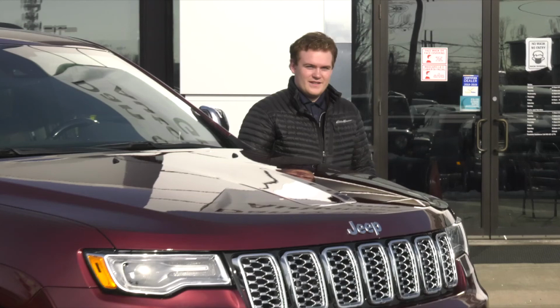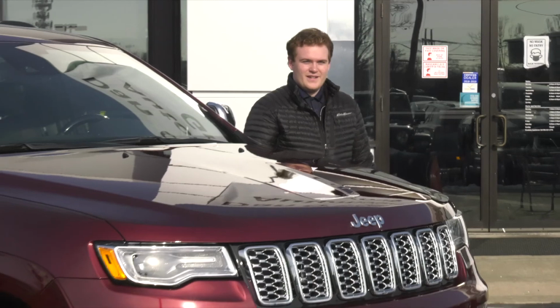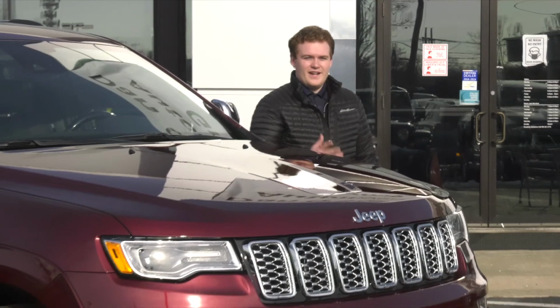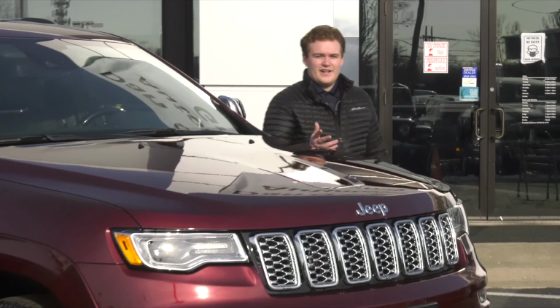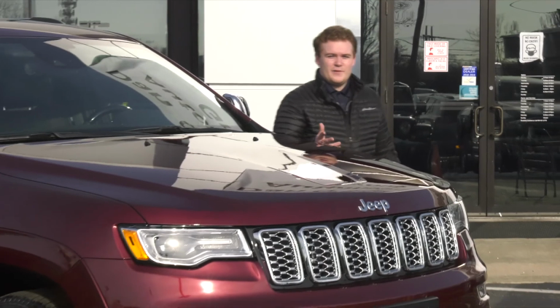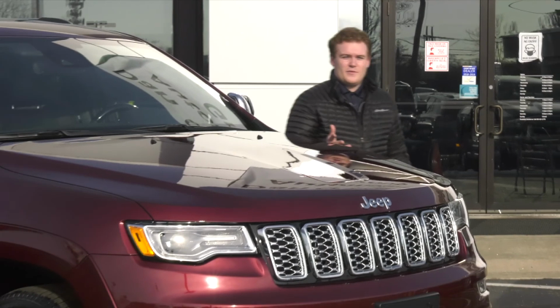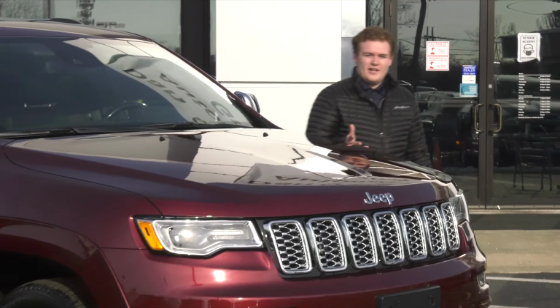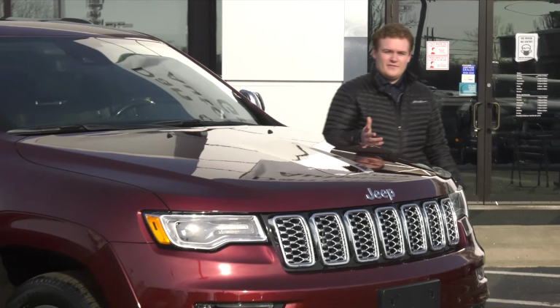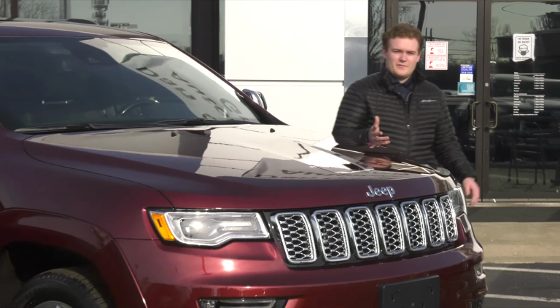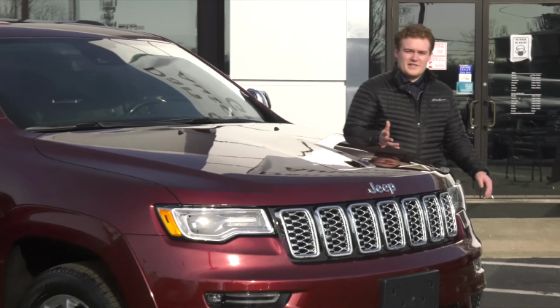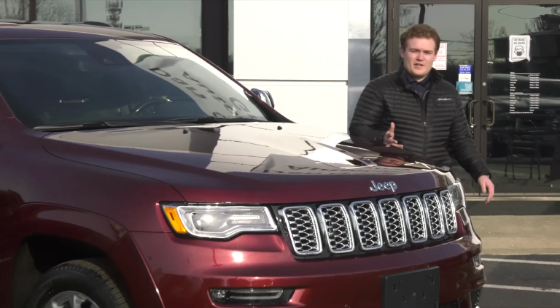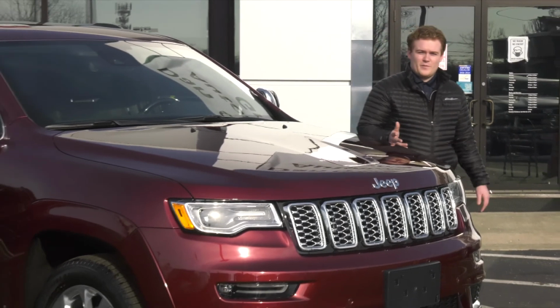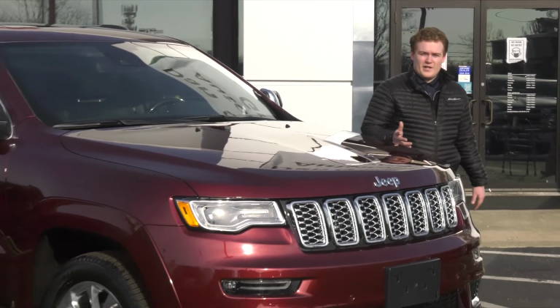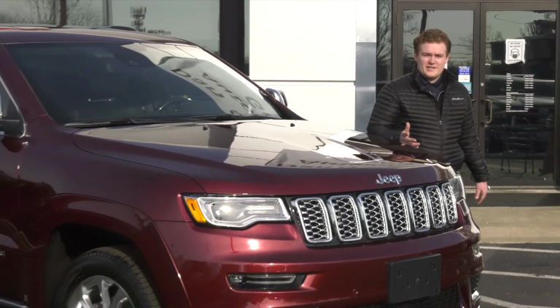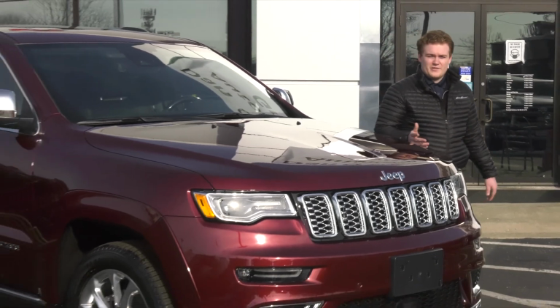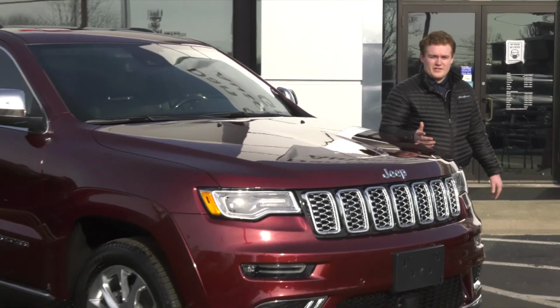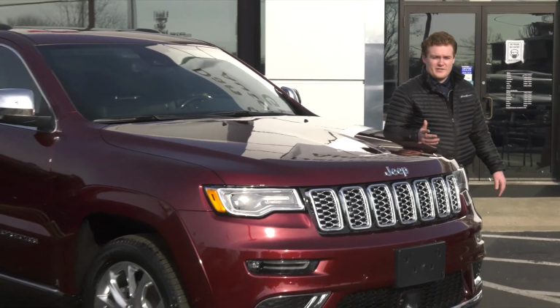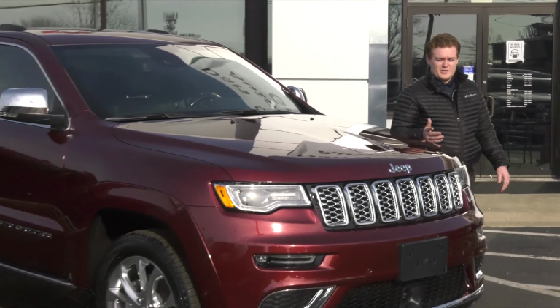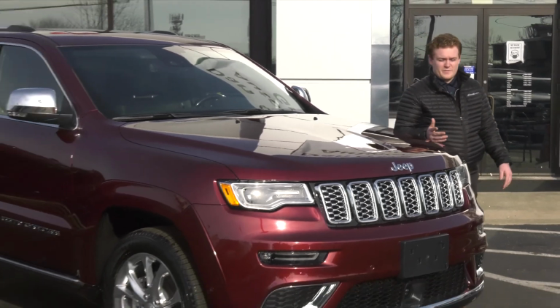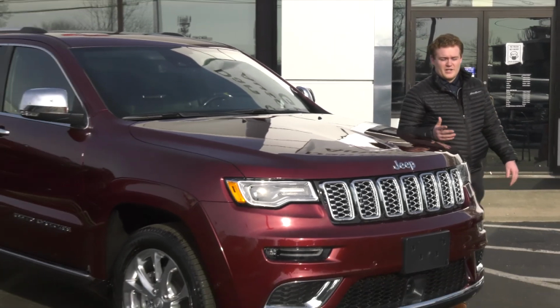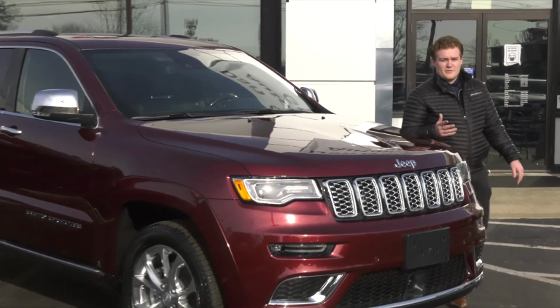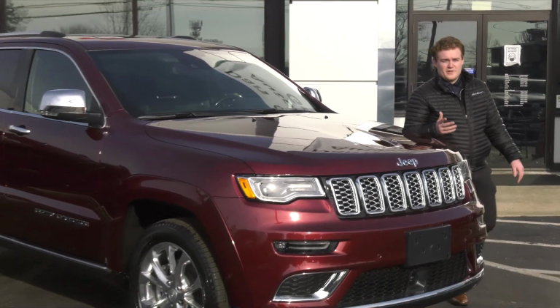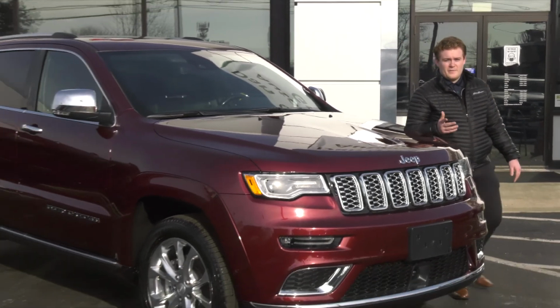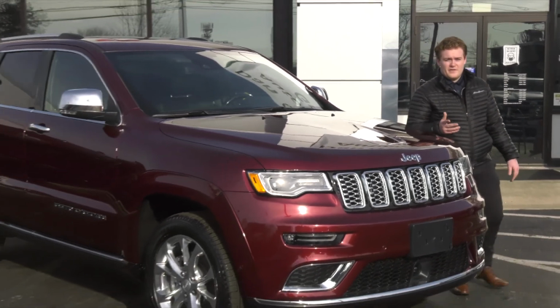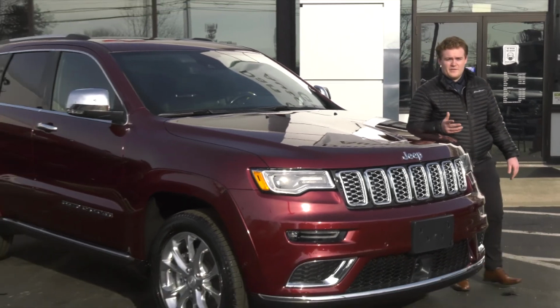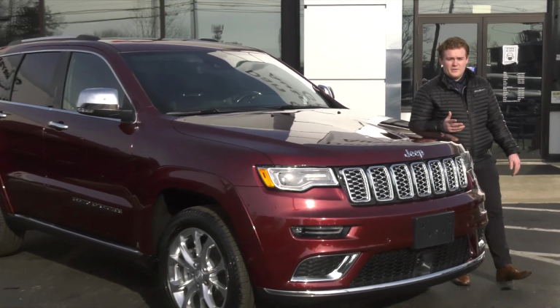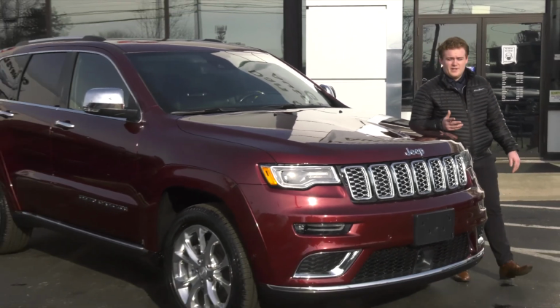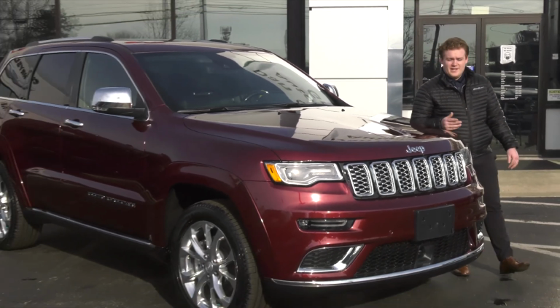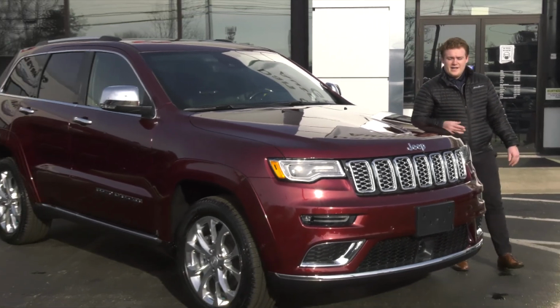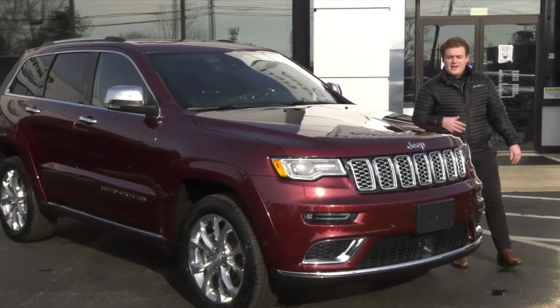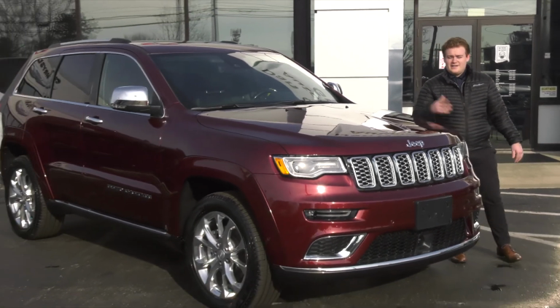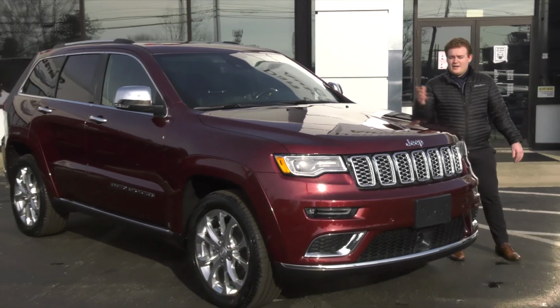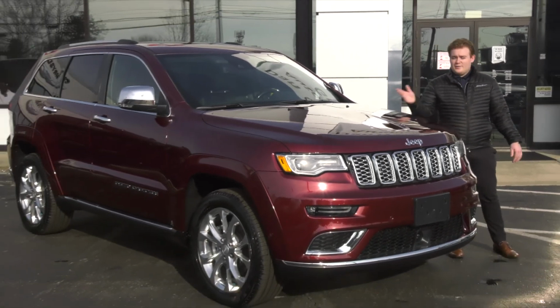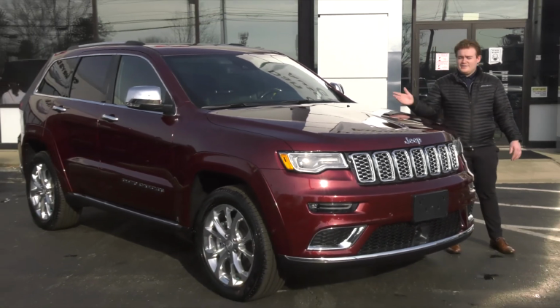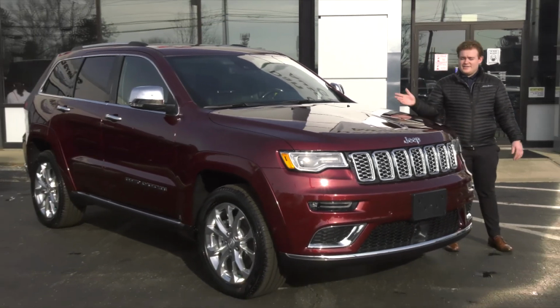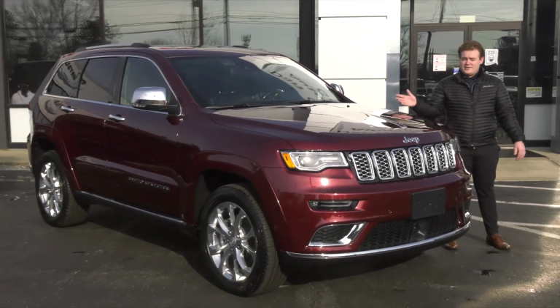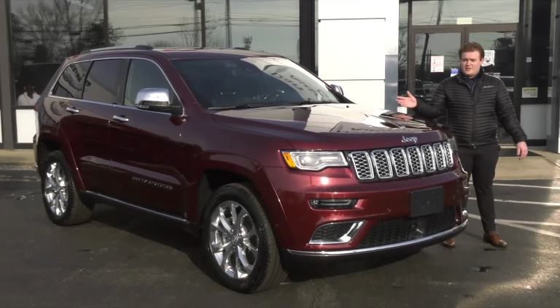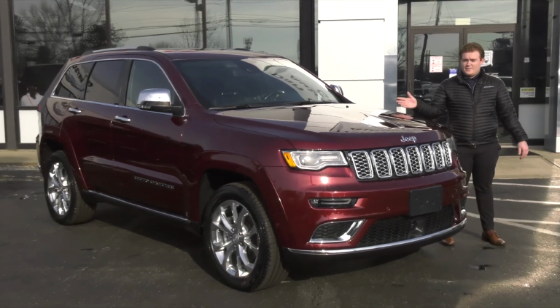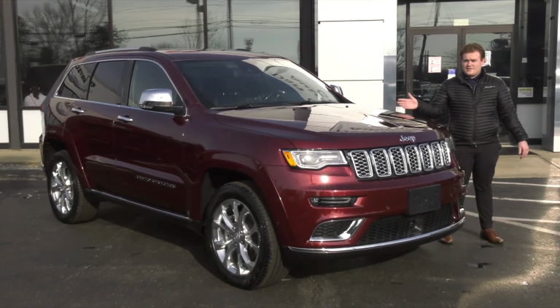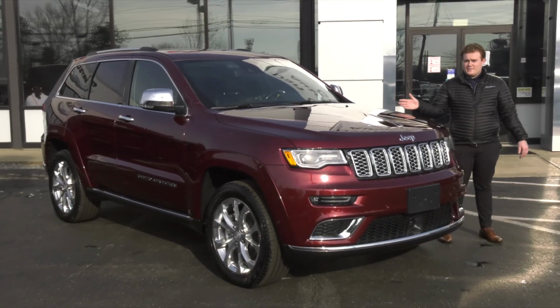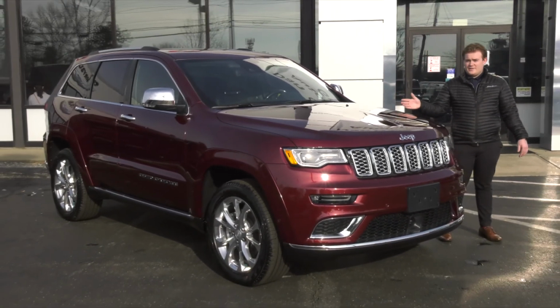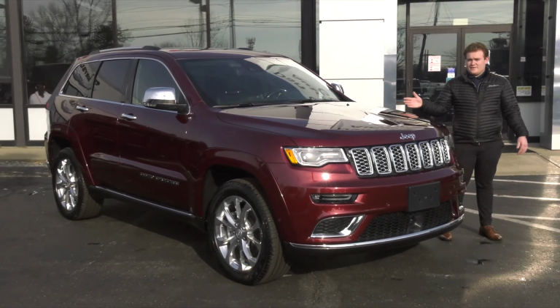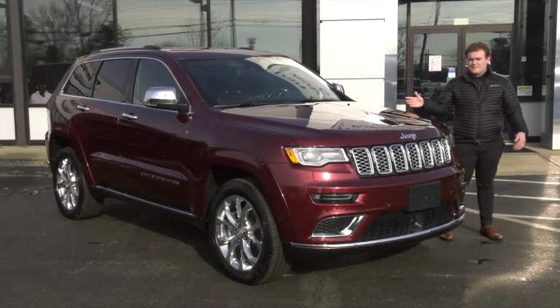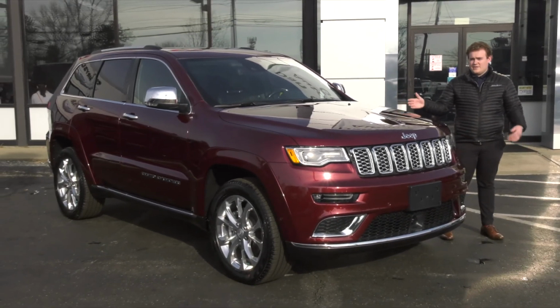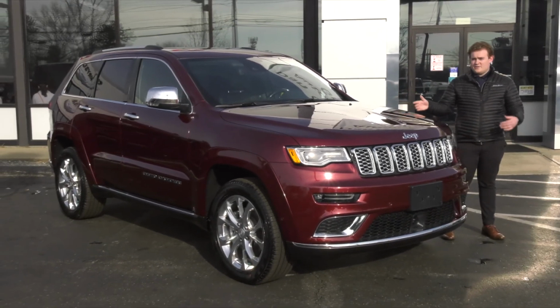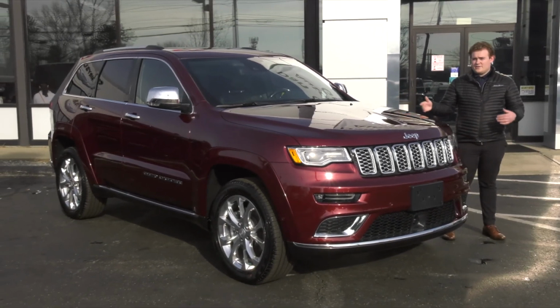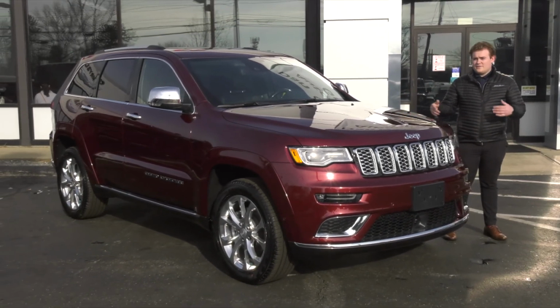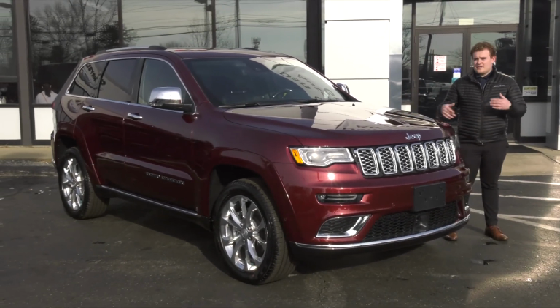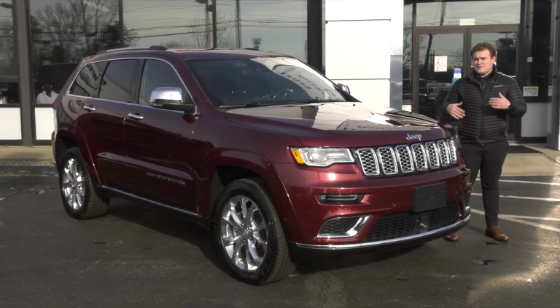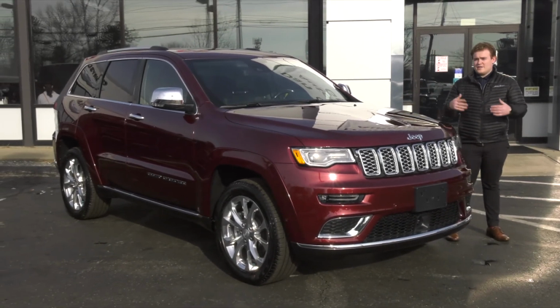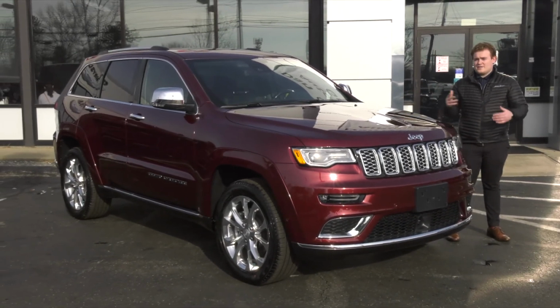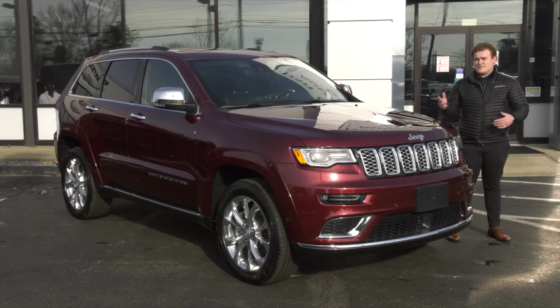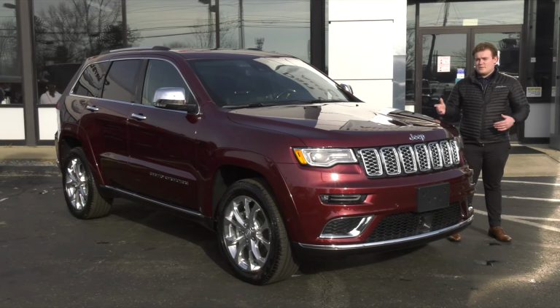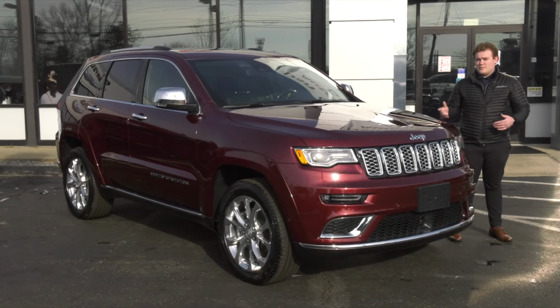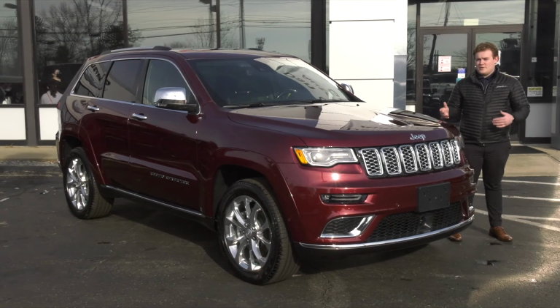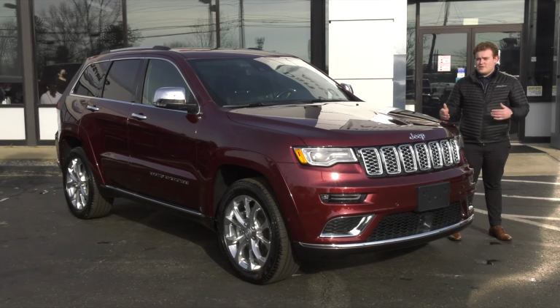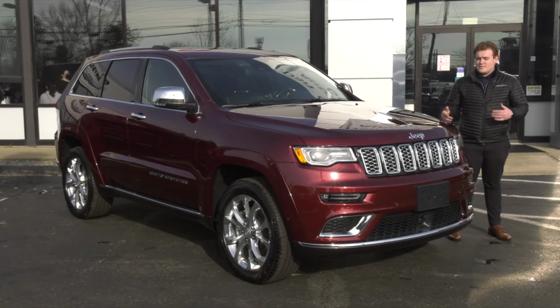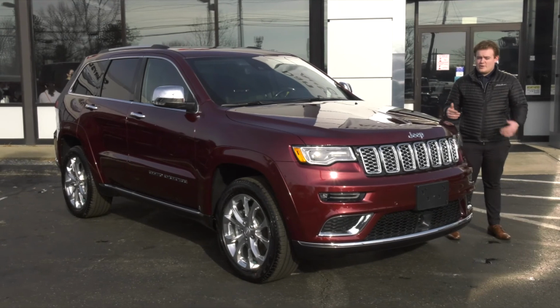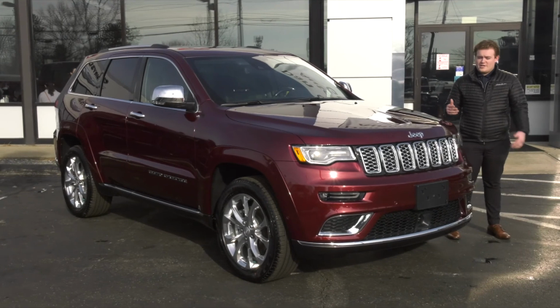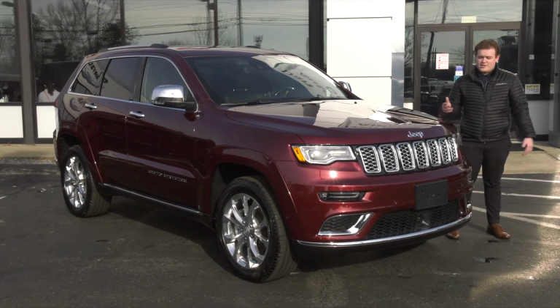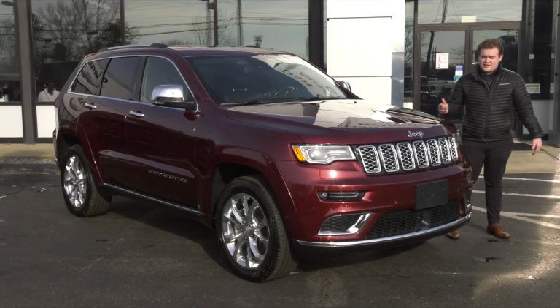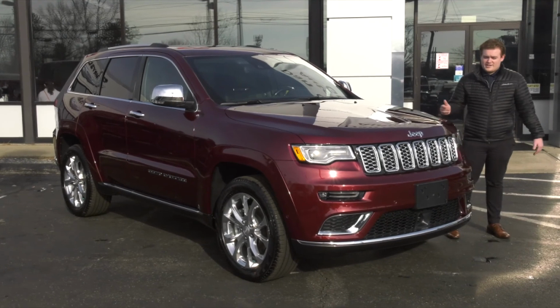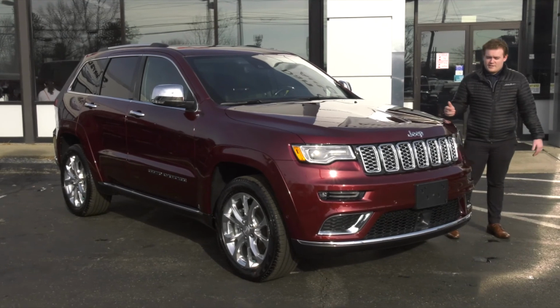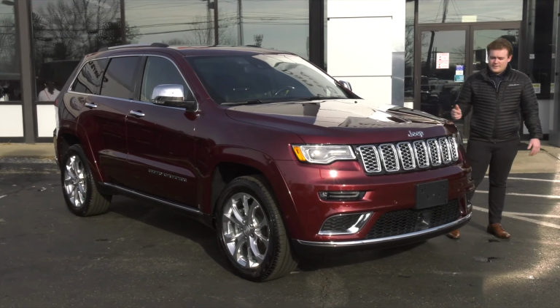Hi, I'm Ryan from Dan O'Brien's Chrysler Jeep Dodge Ram Methuen. Let's talk about some of the features of the 2021 Jeep Grand Cherokee Summit.